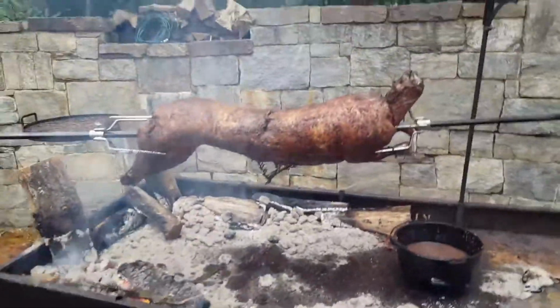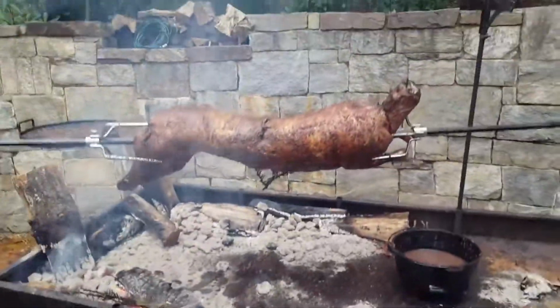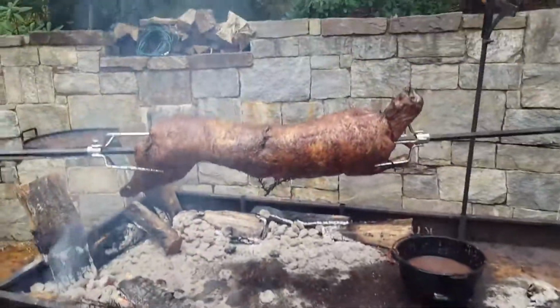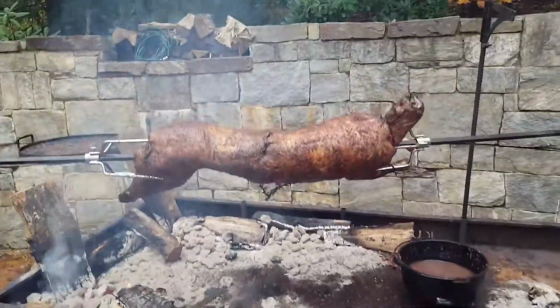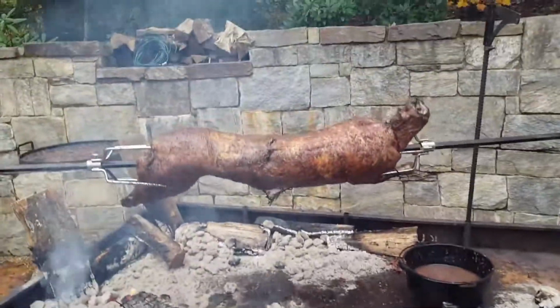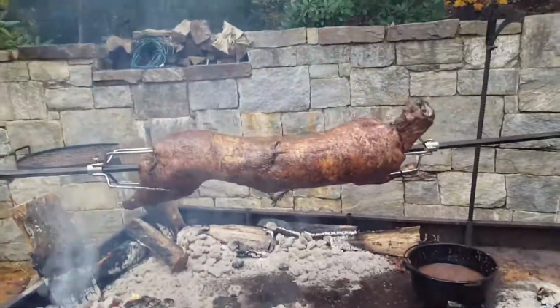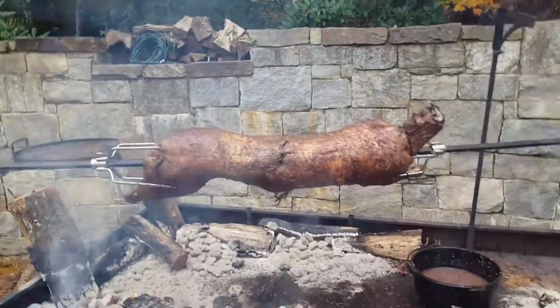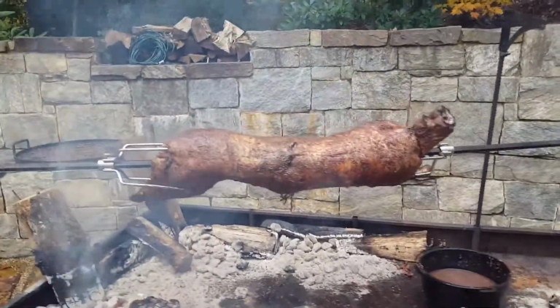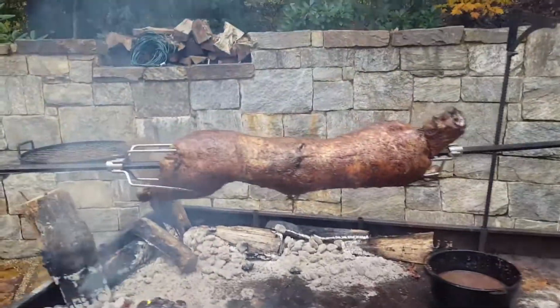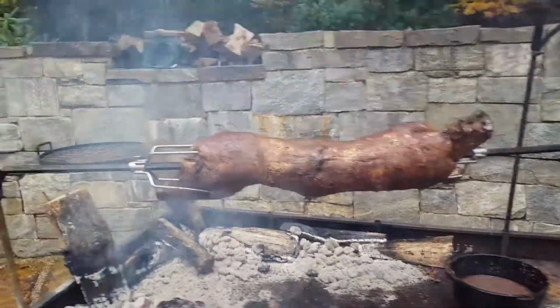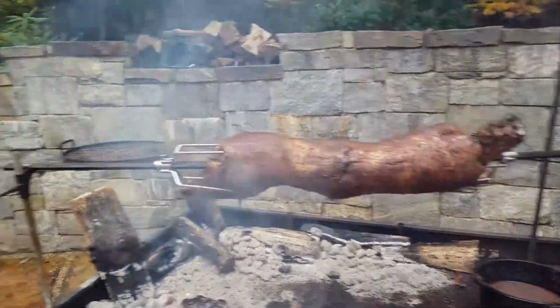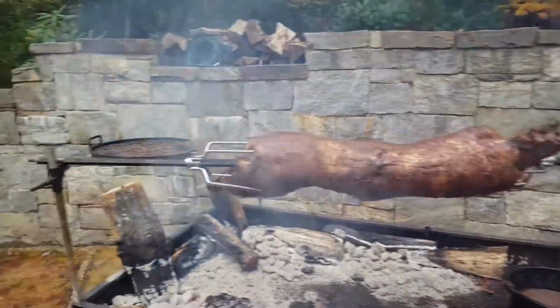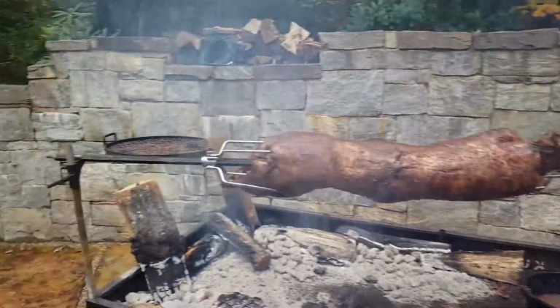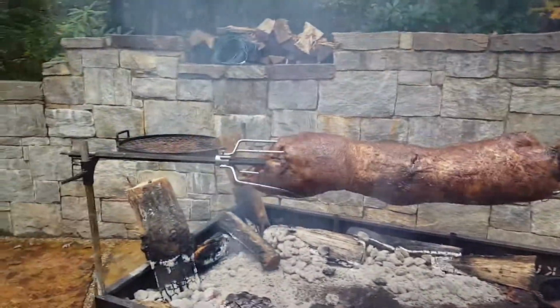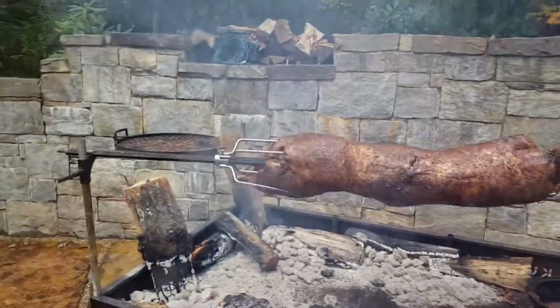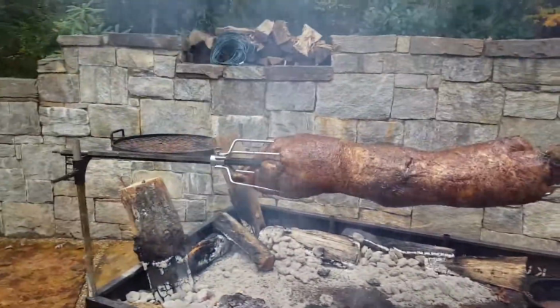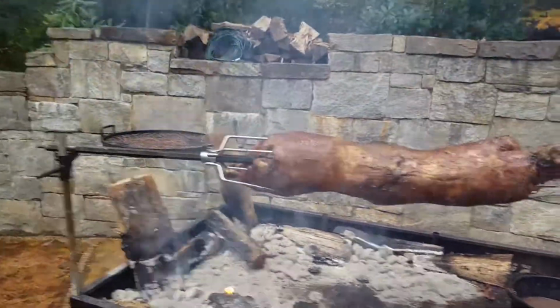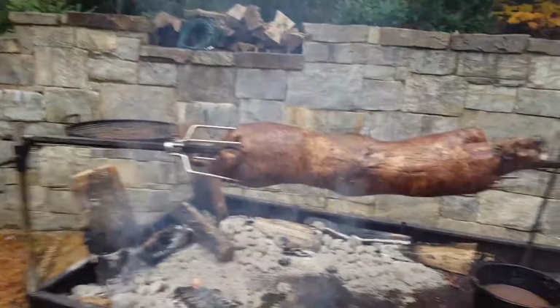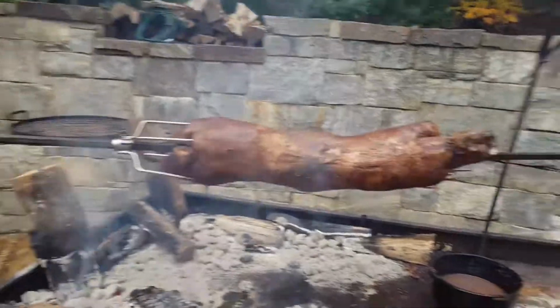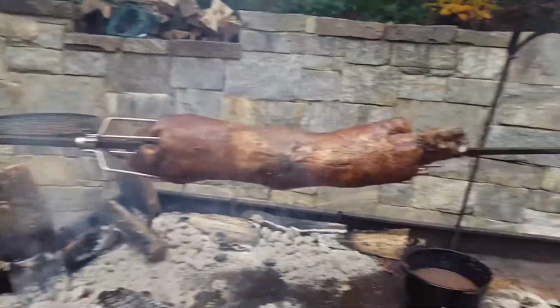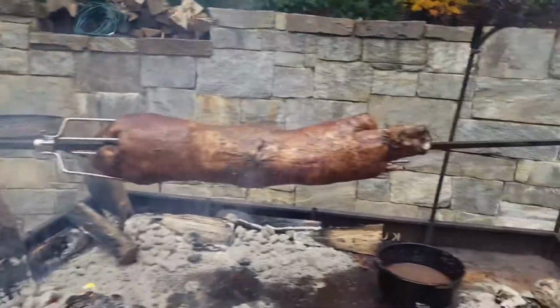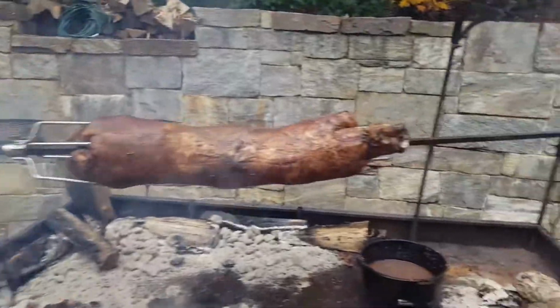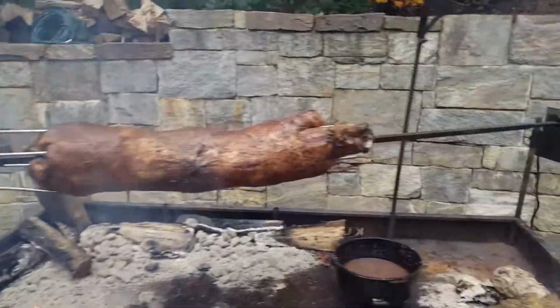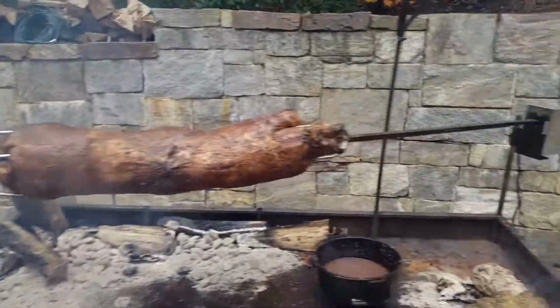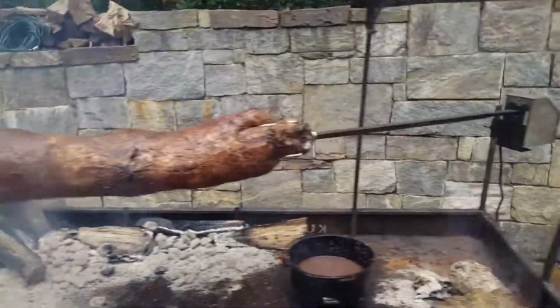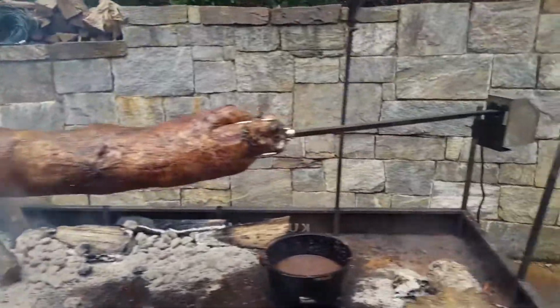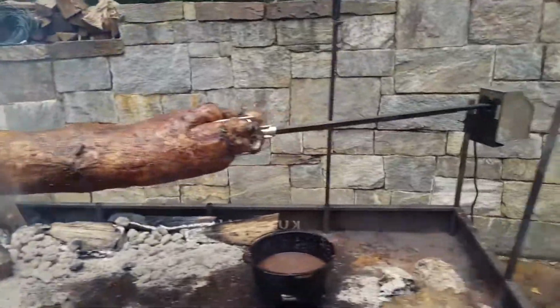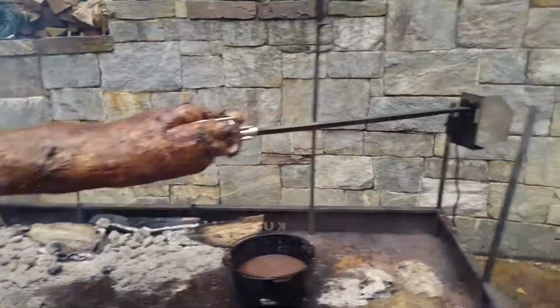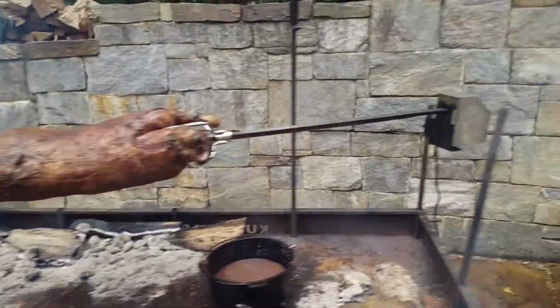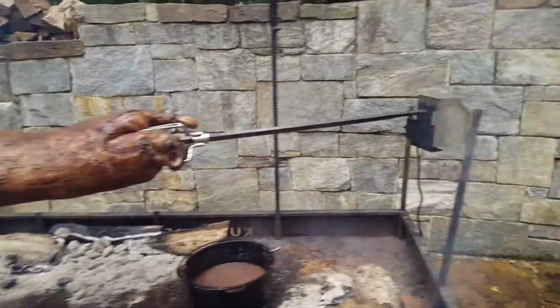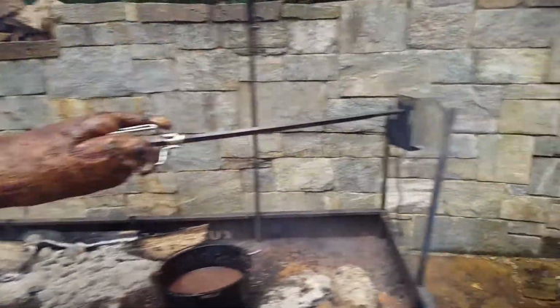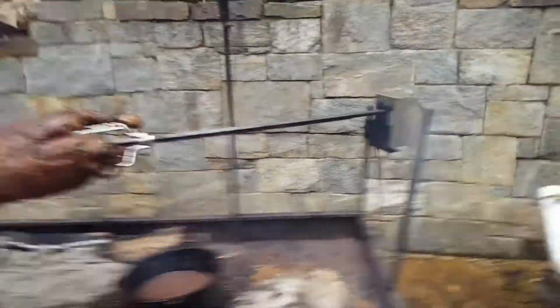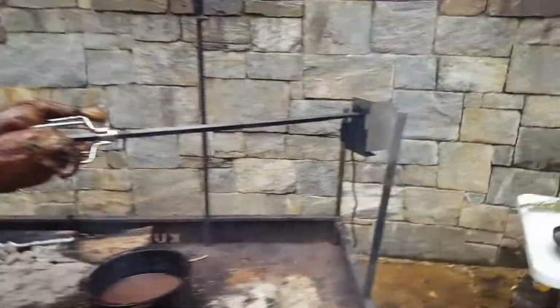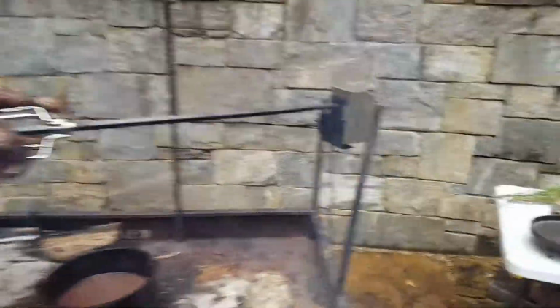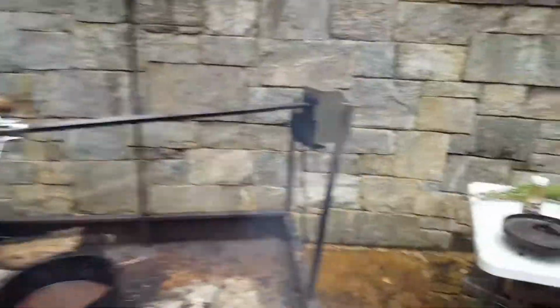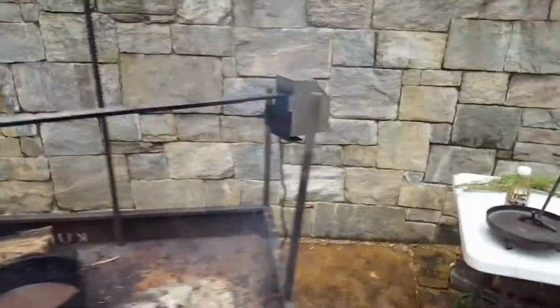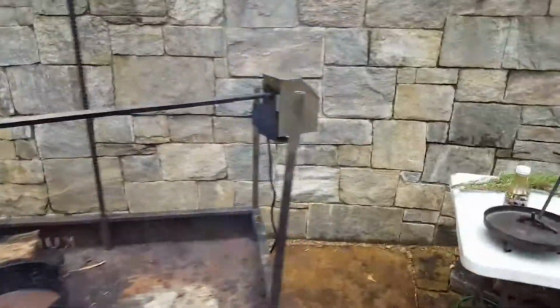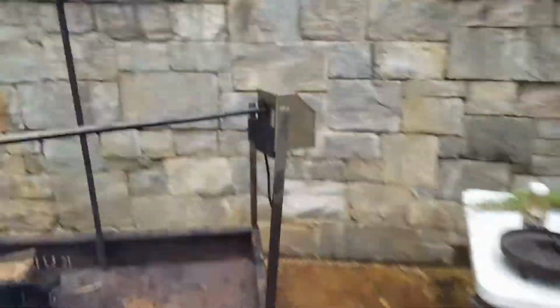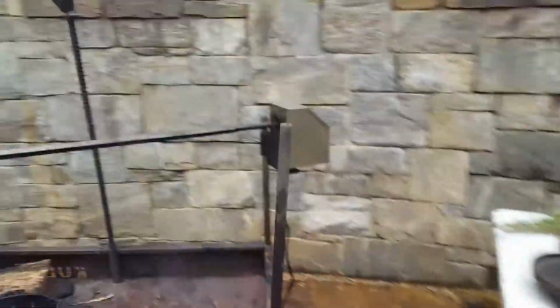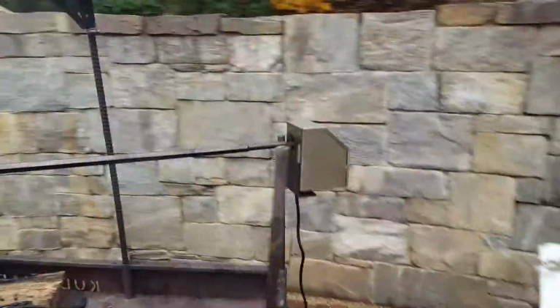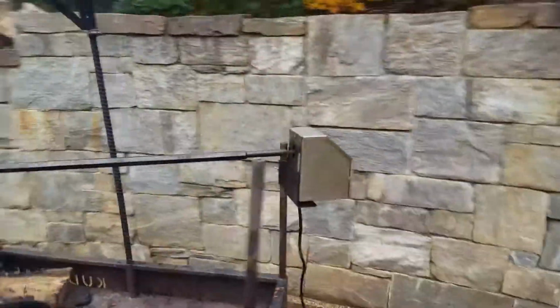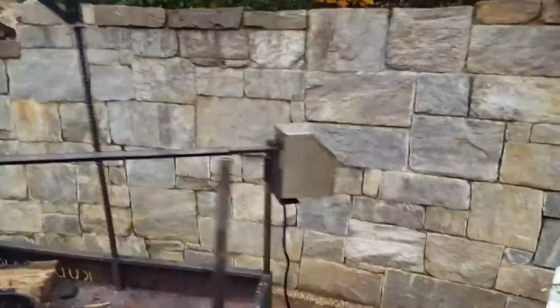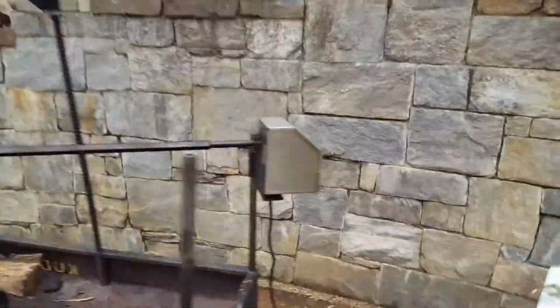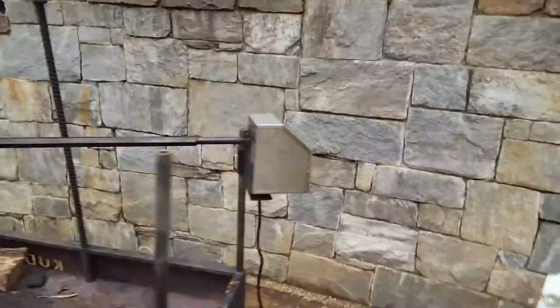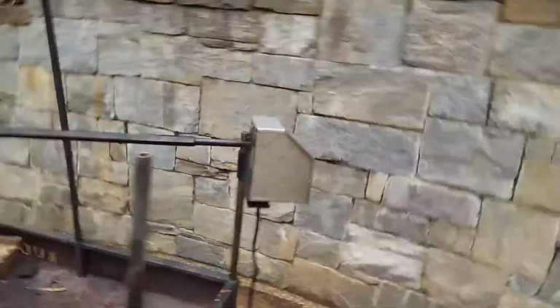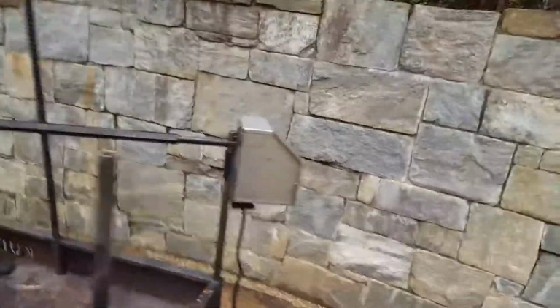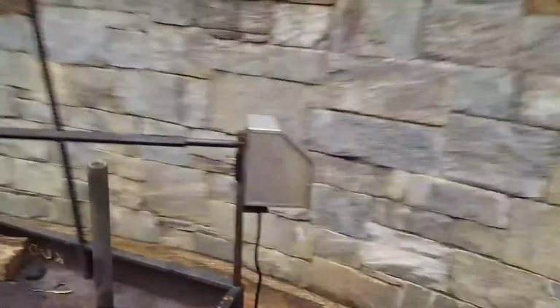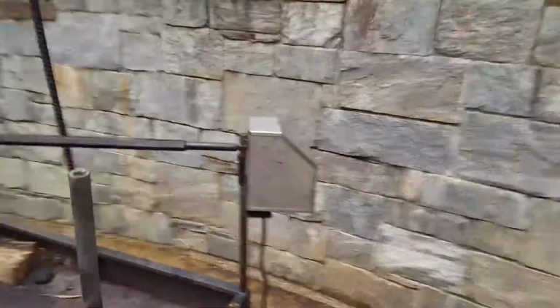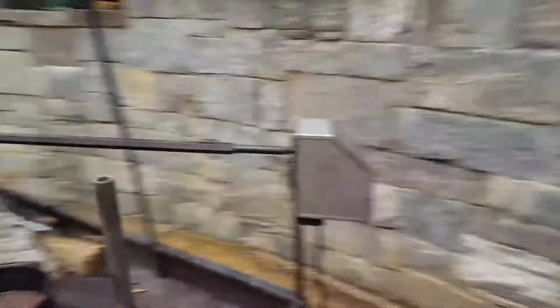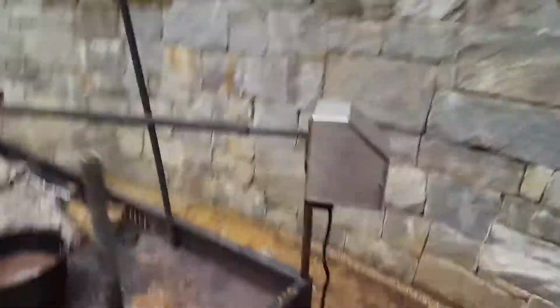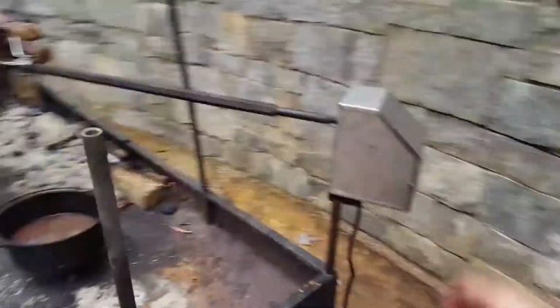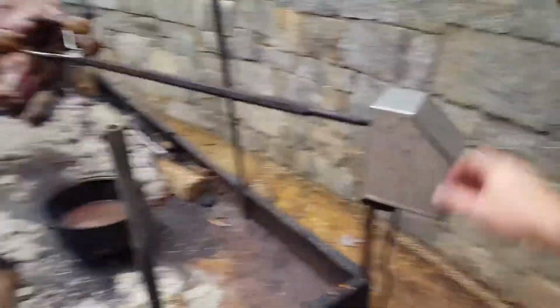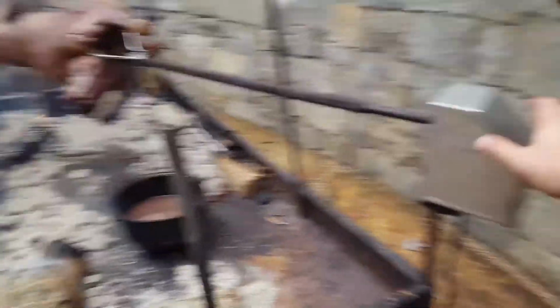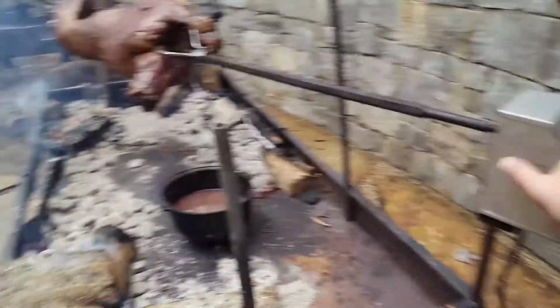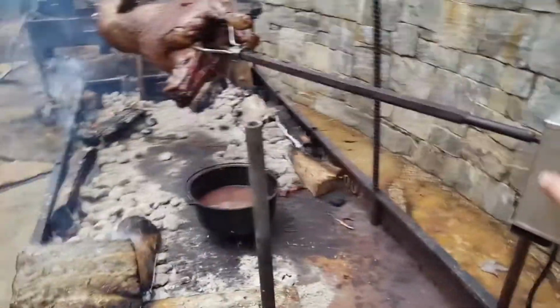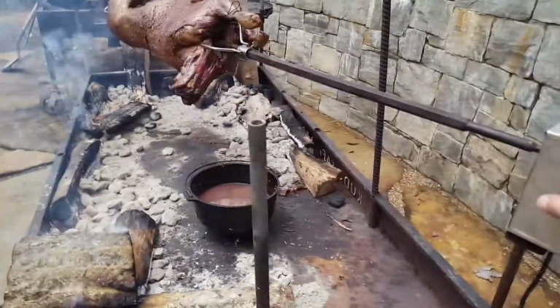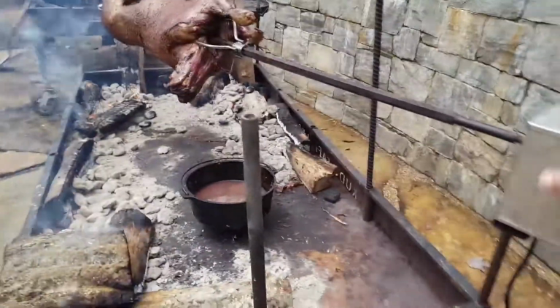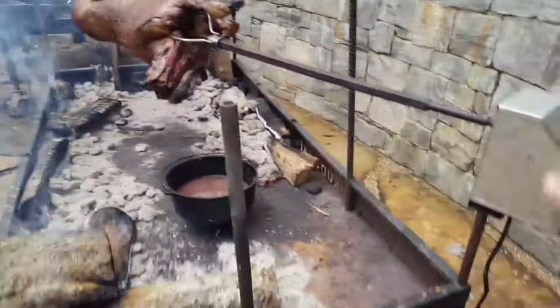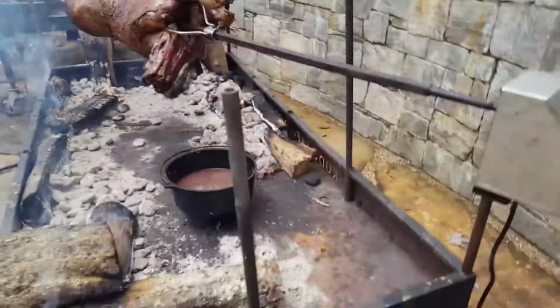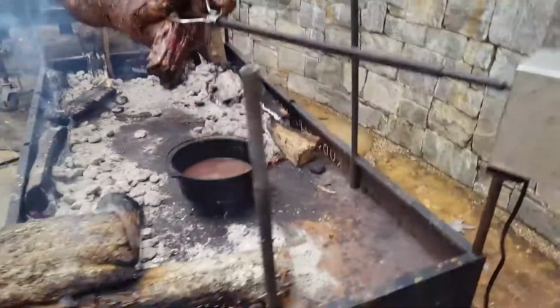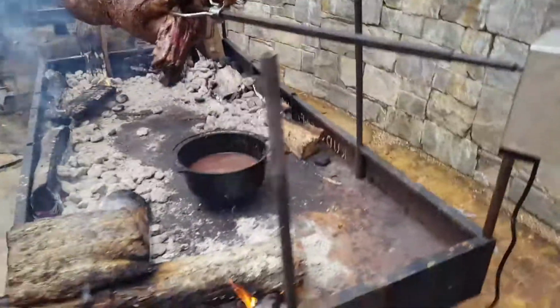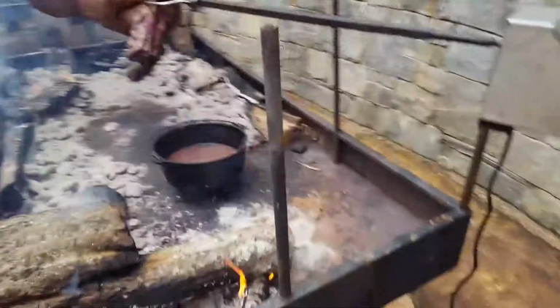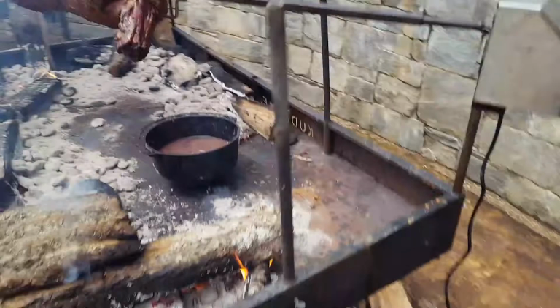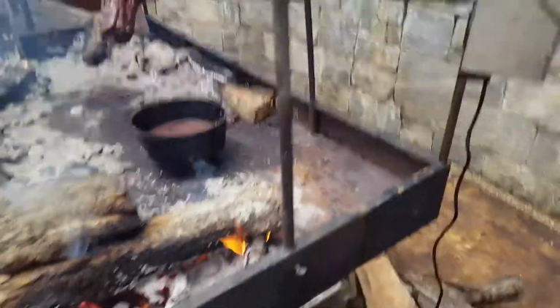We stuffed a little rosemary inside and we're basting every 15 minutes. The motor seems to be doing great. Kudu did a great job on this one.